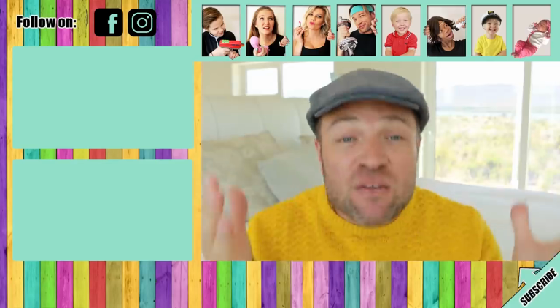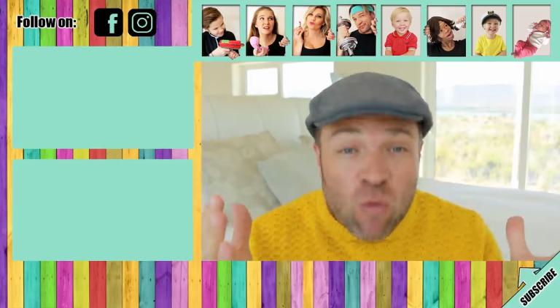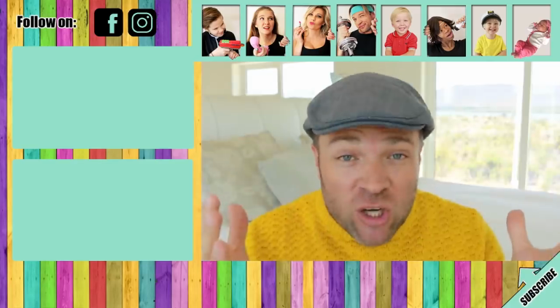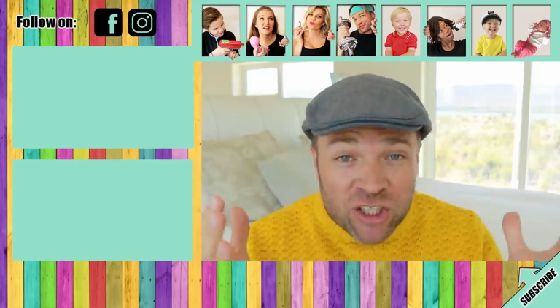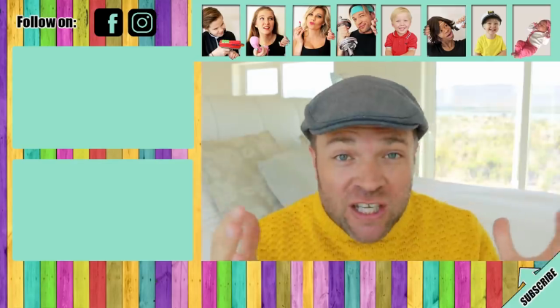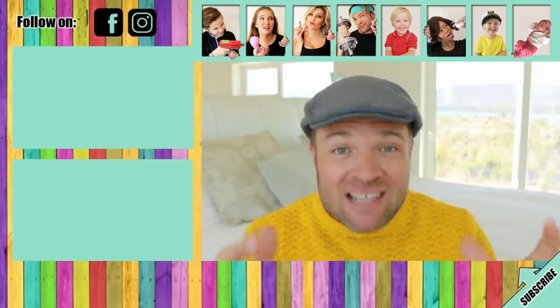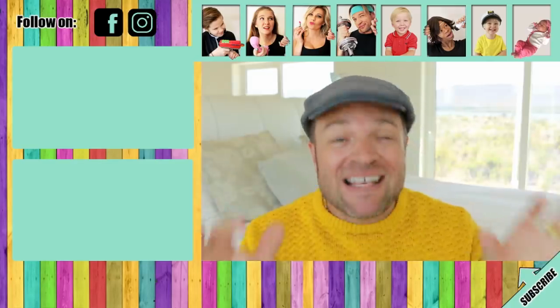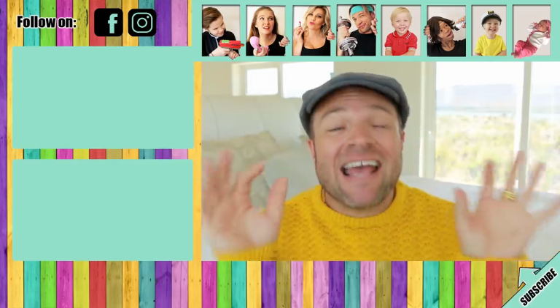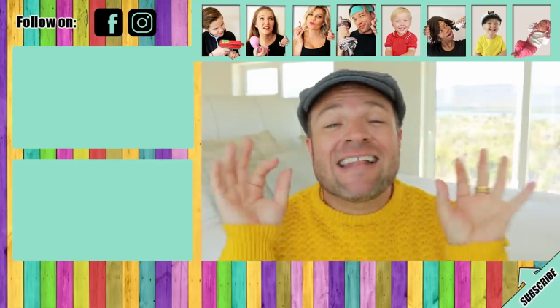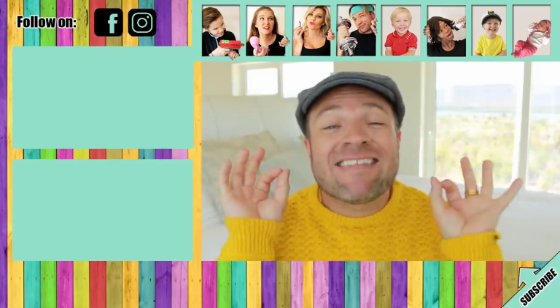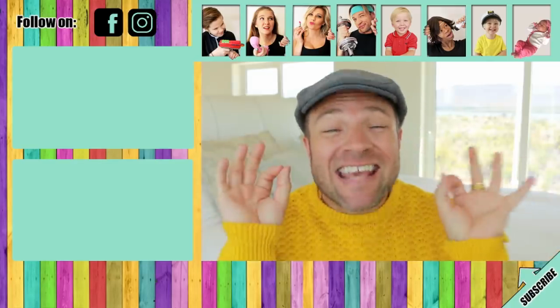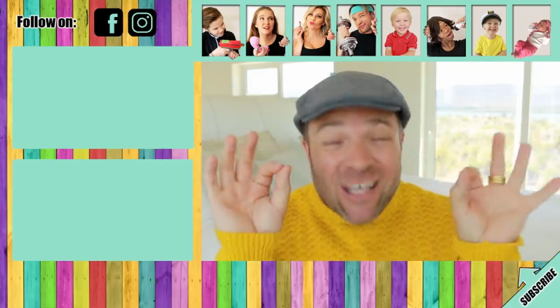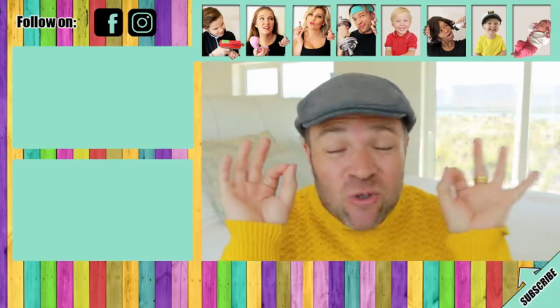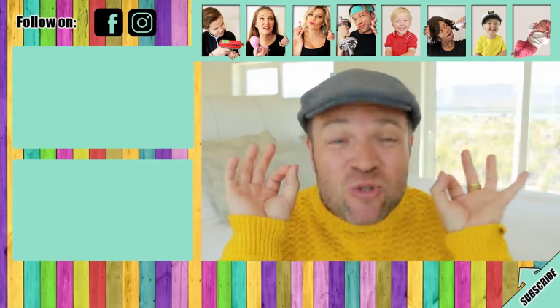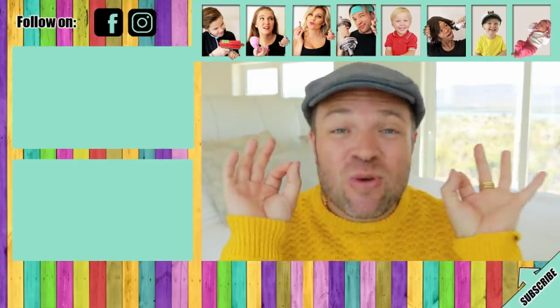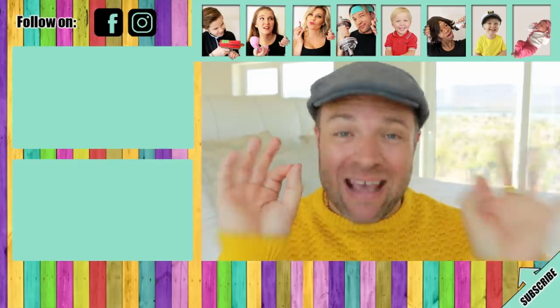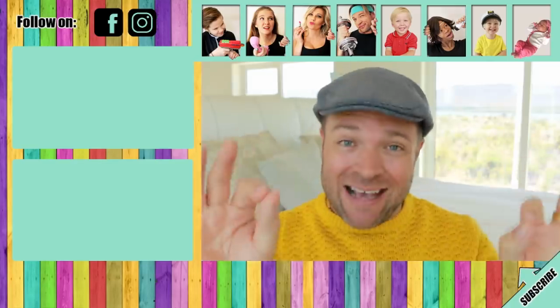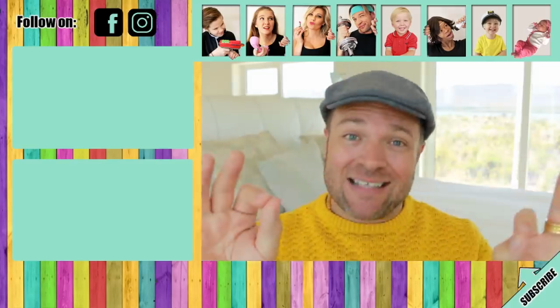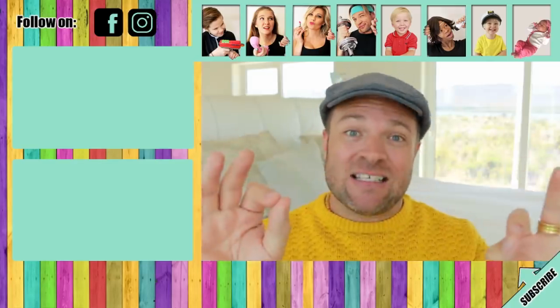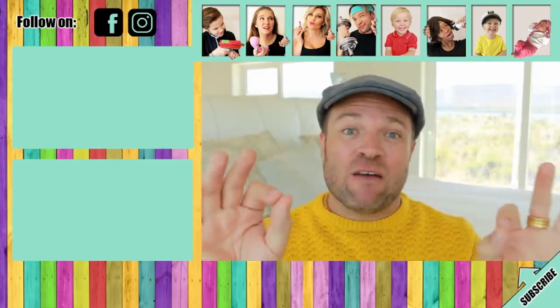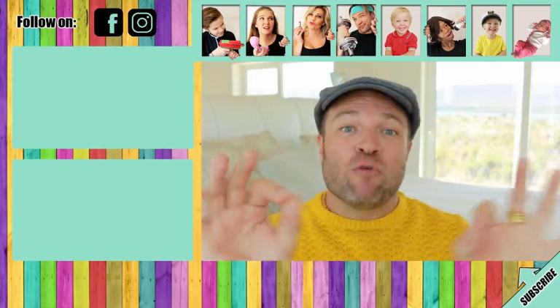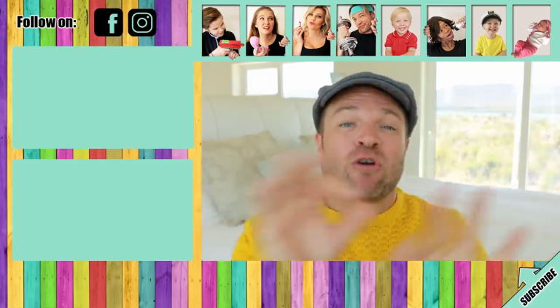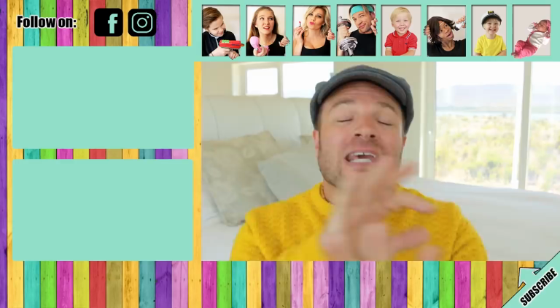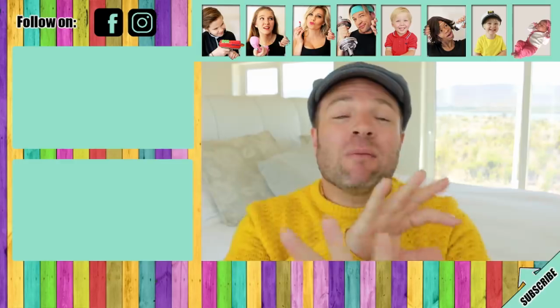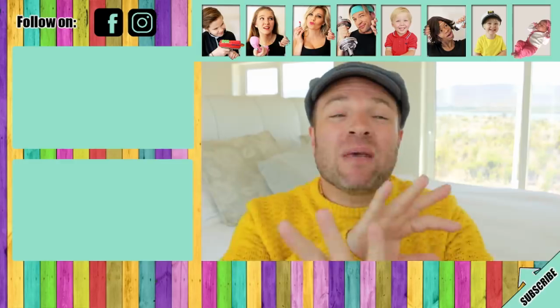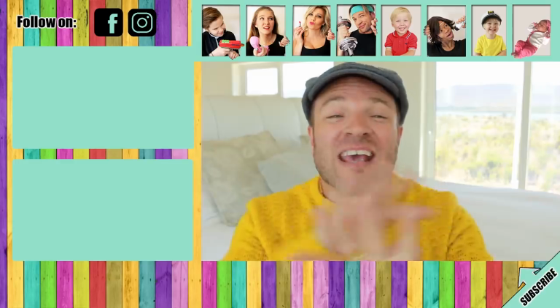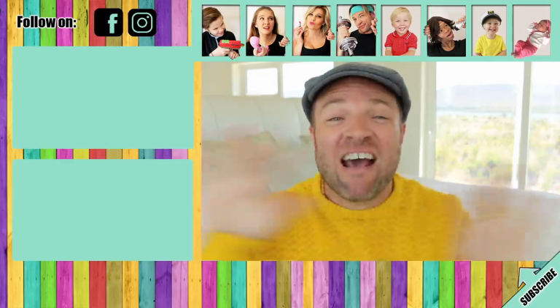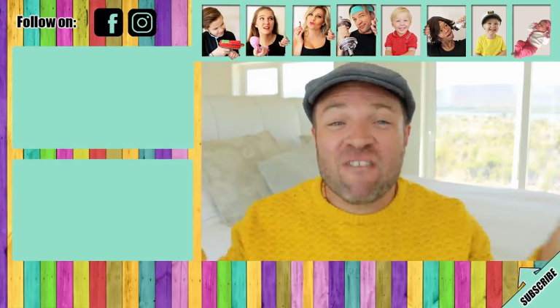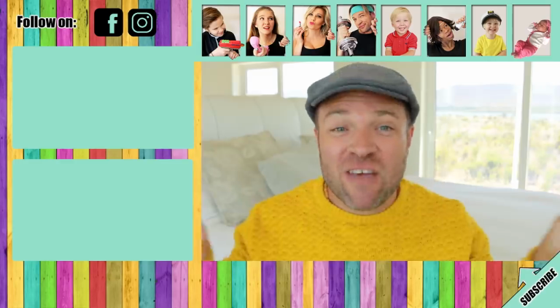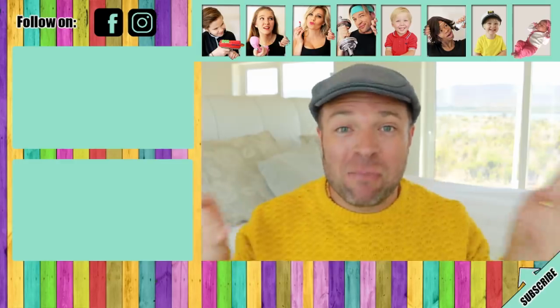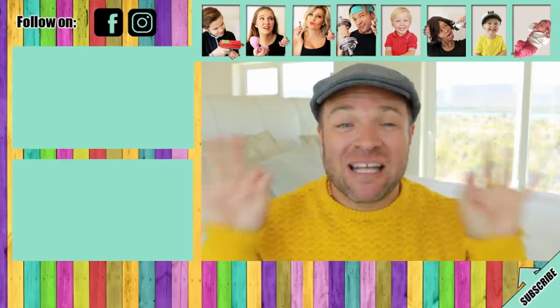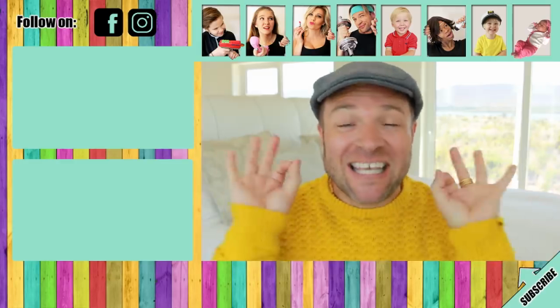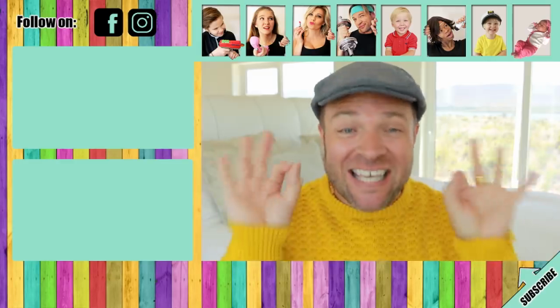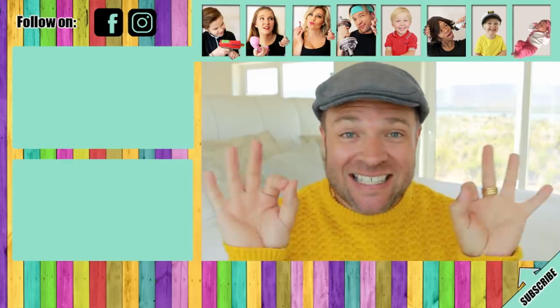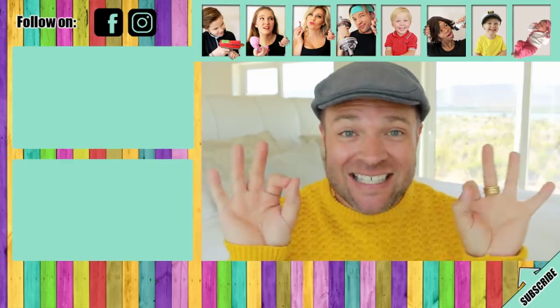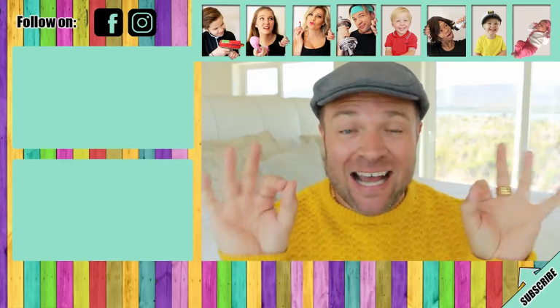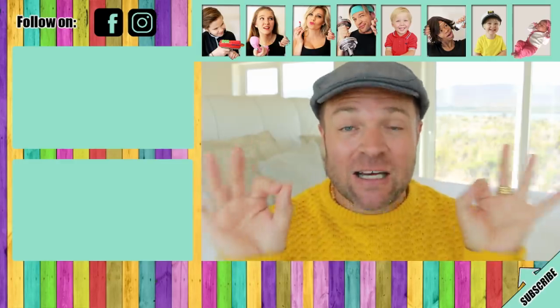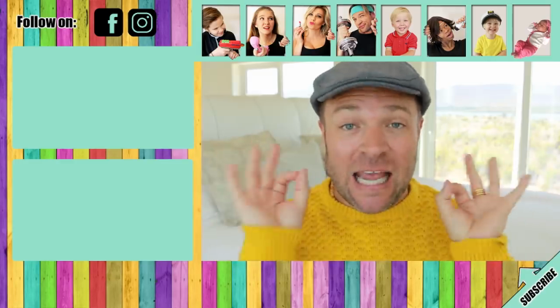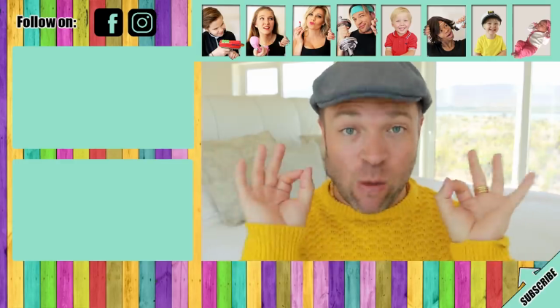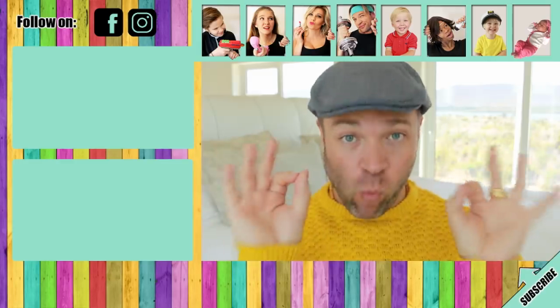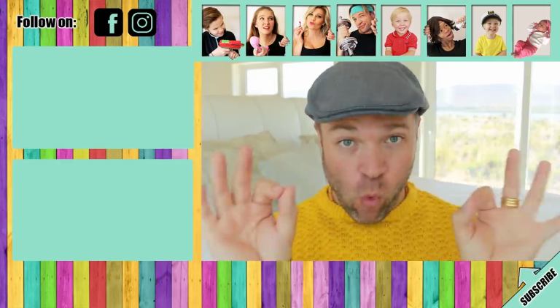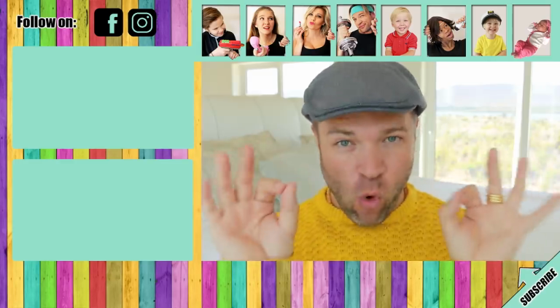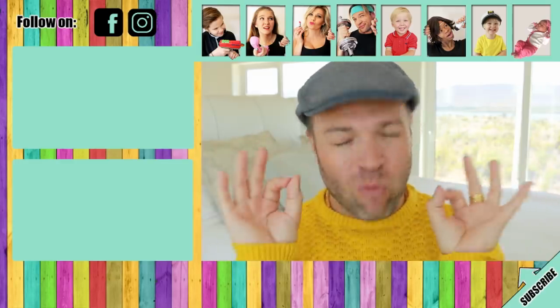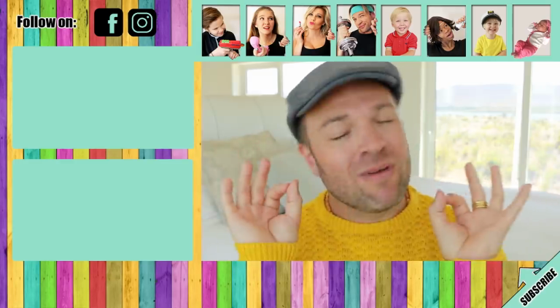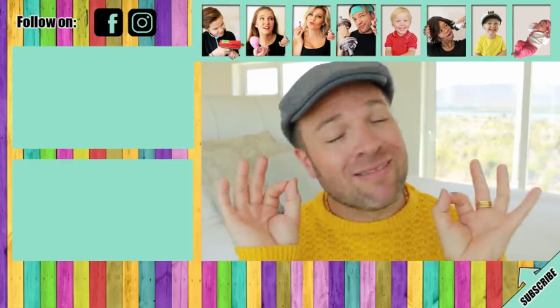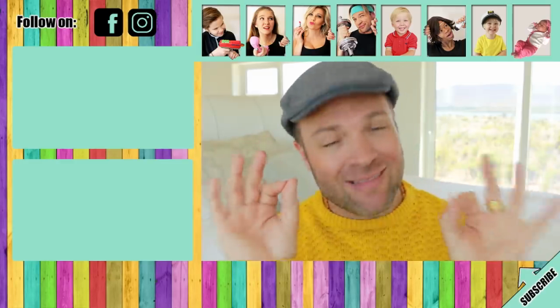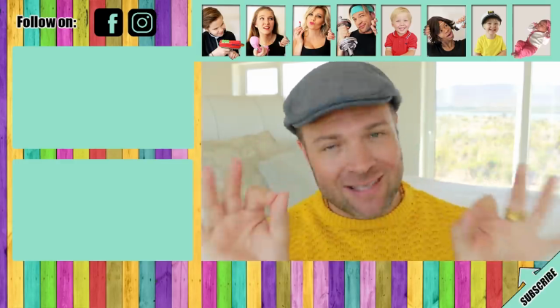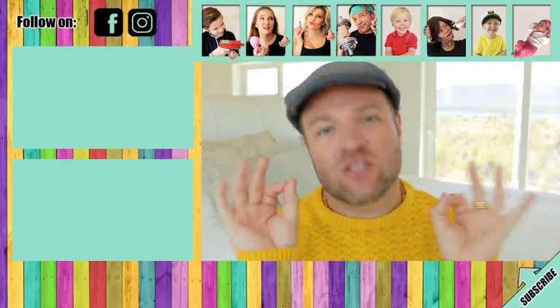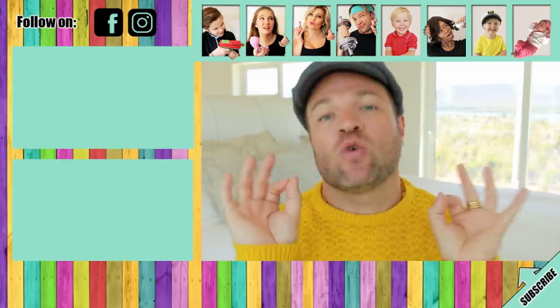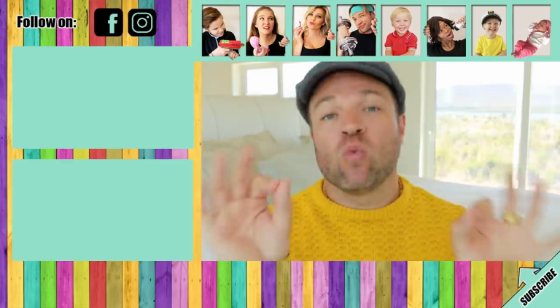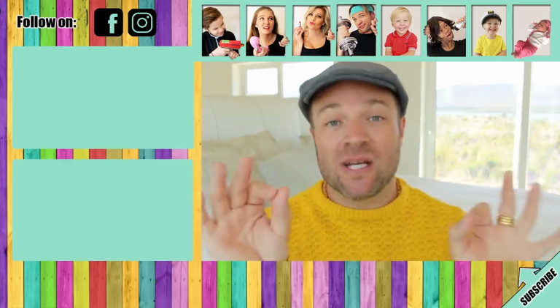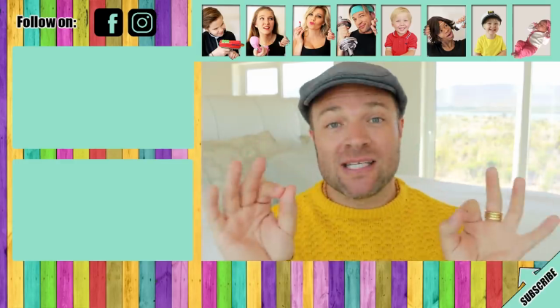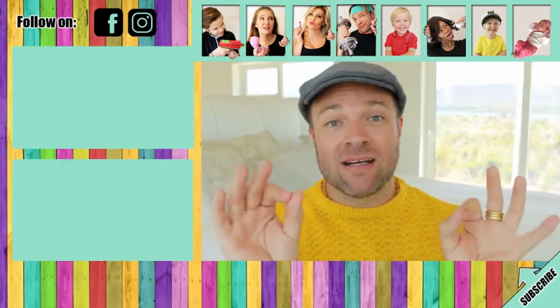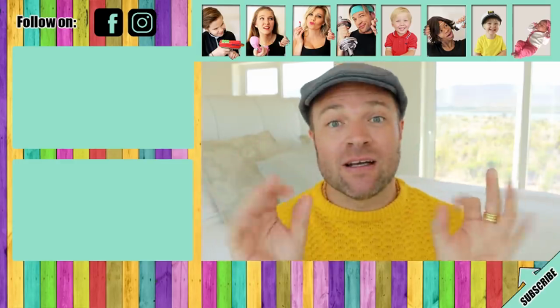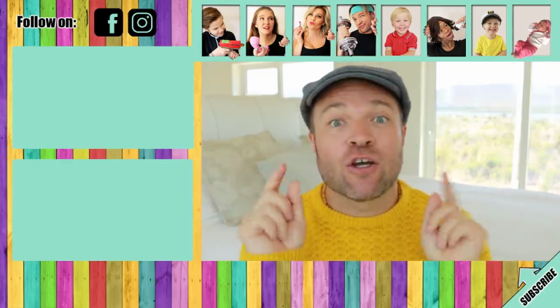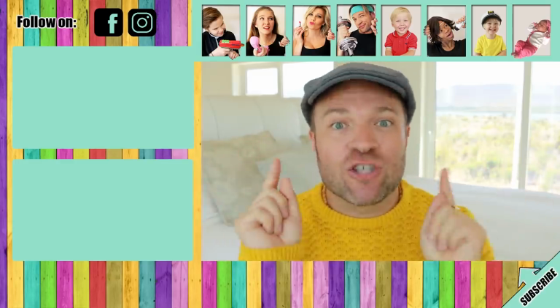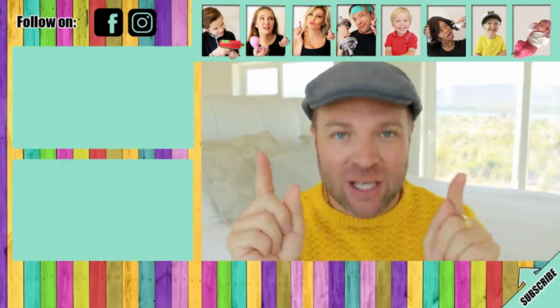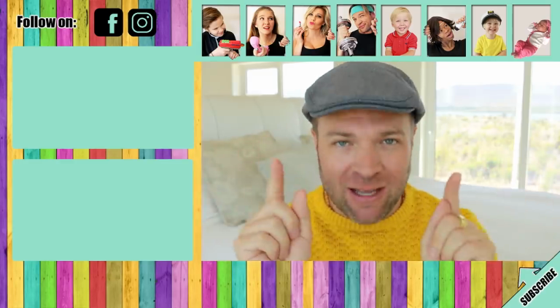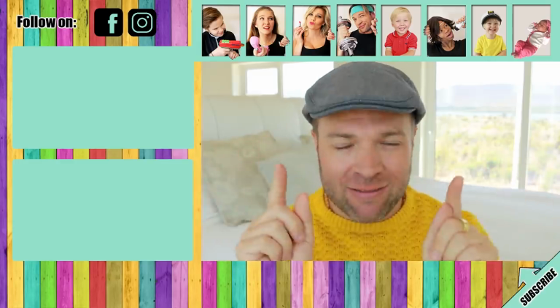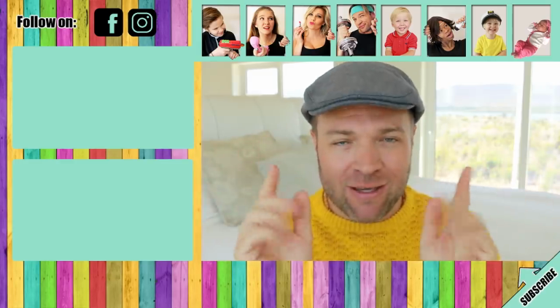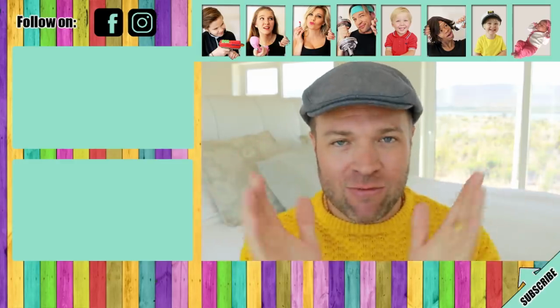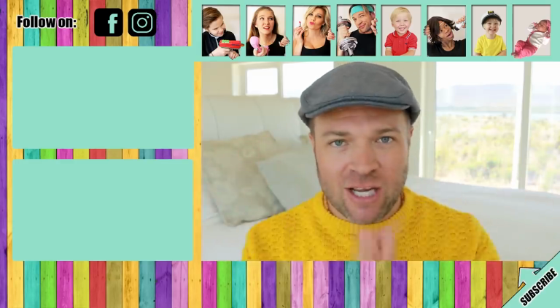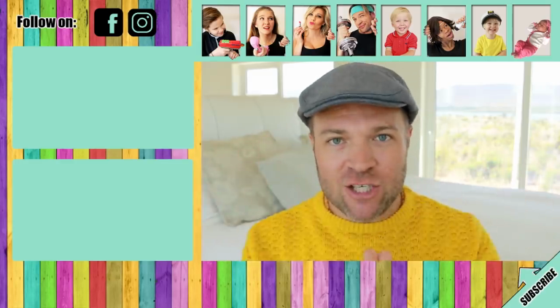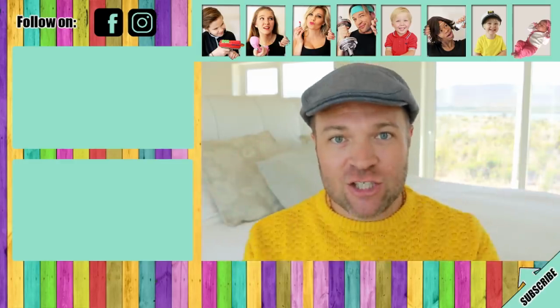Thanks for watching, guys, and thank you to AXA for keeping our family kitted out and warm this winter. Go check out their range.